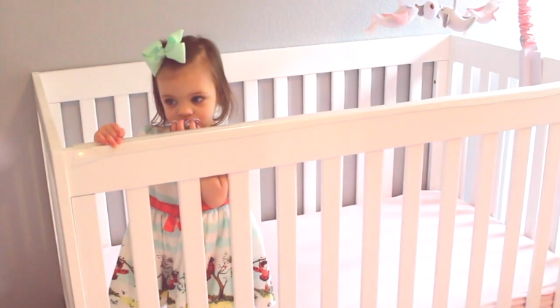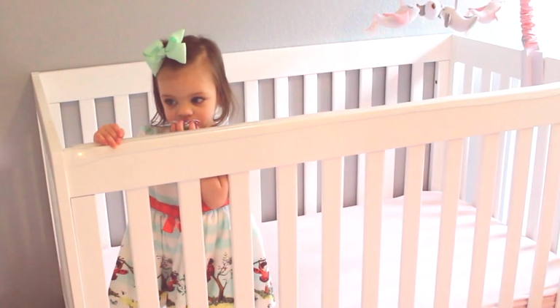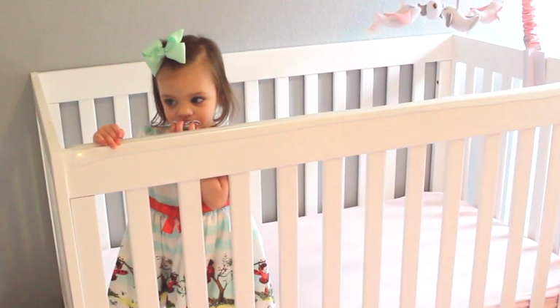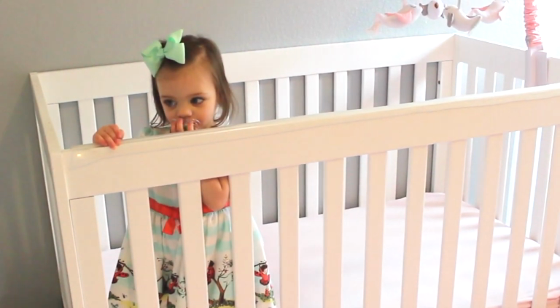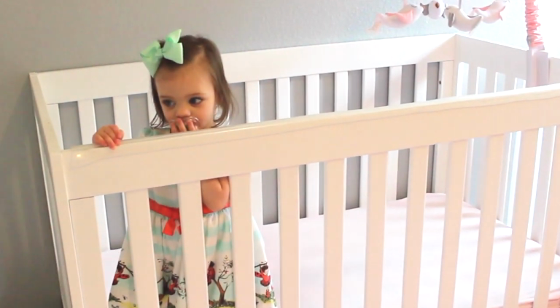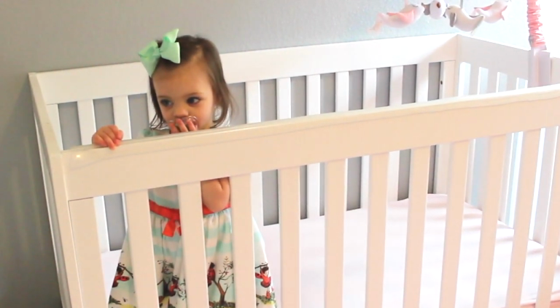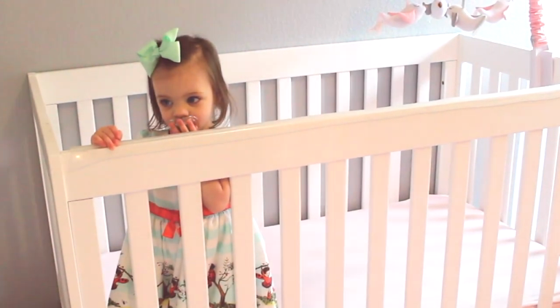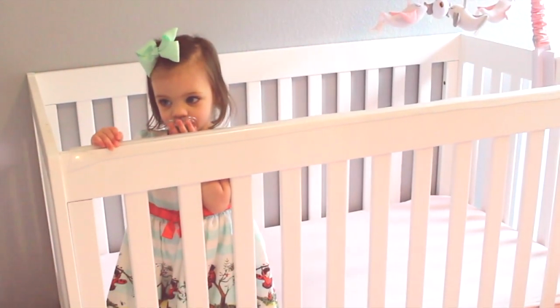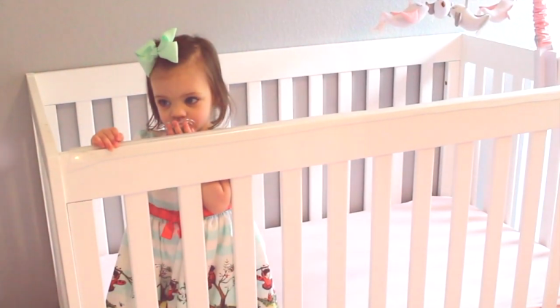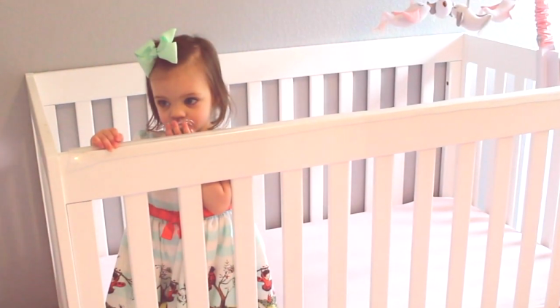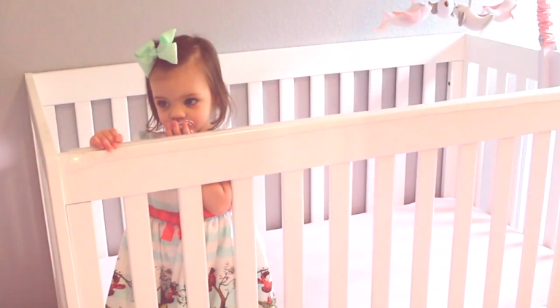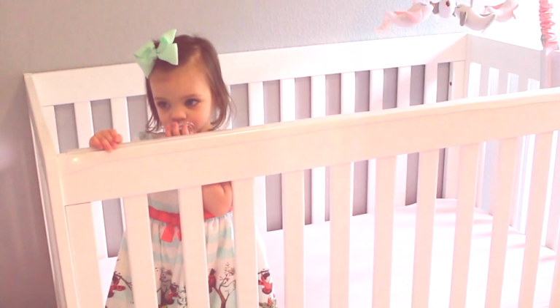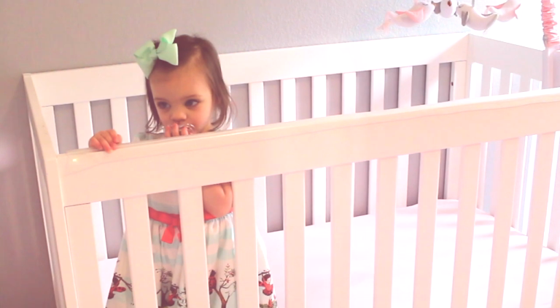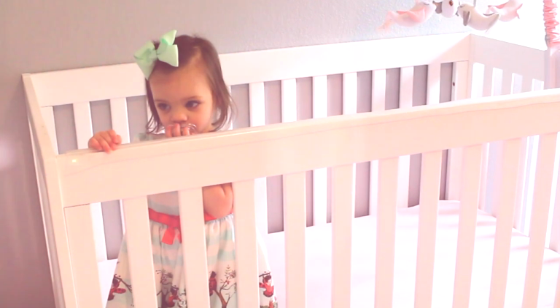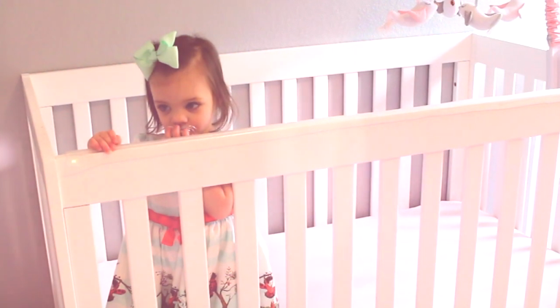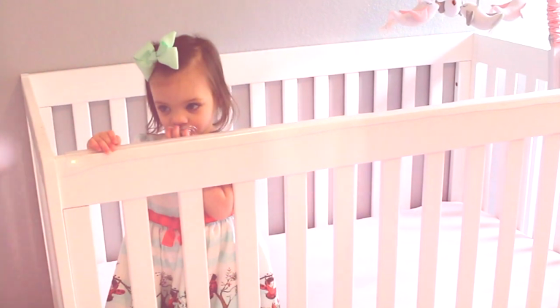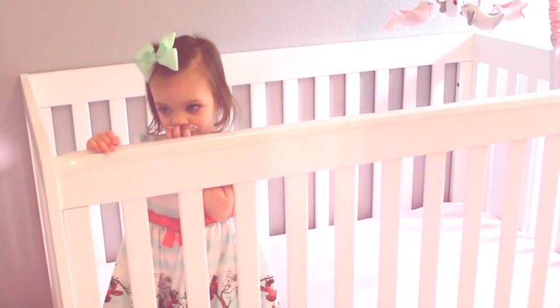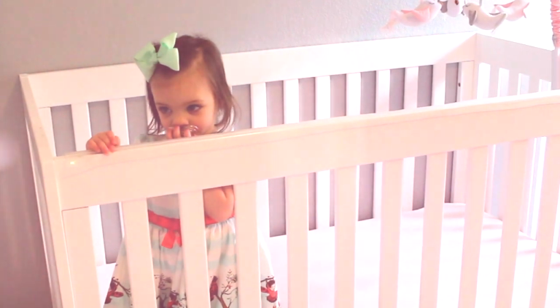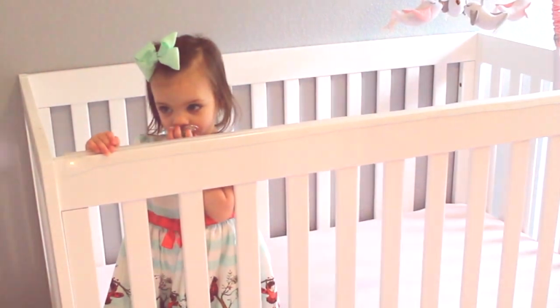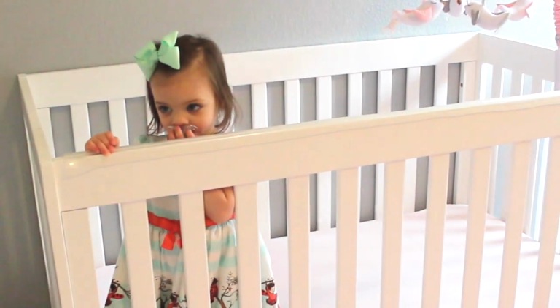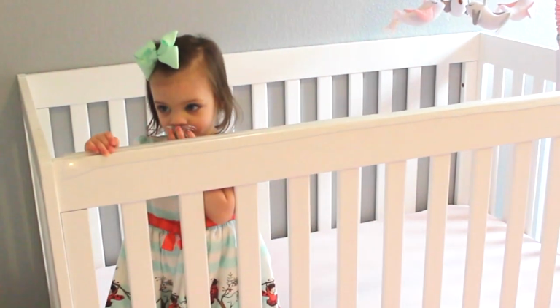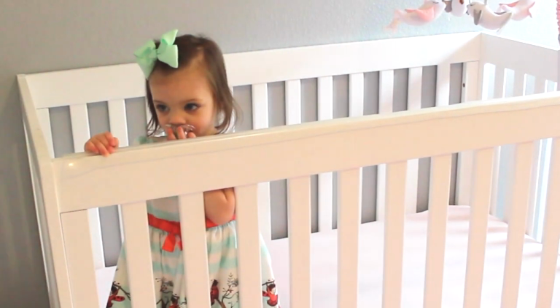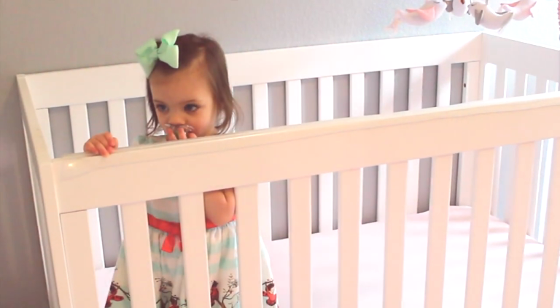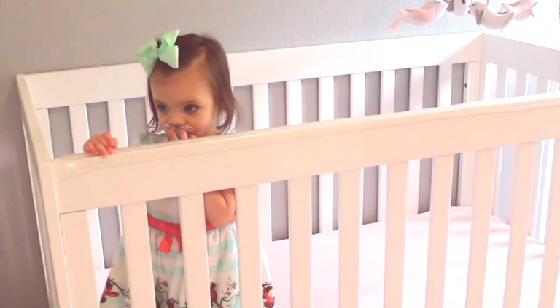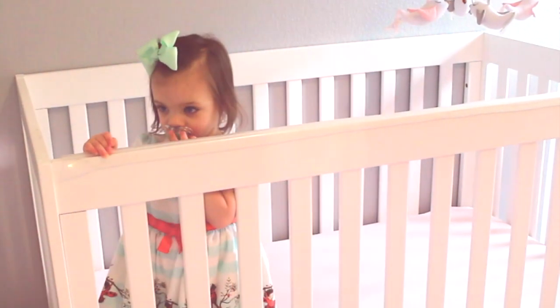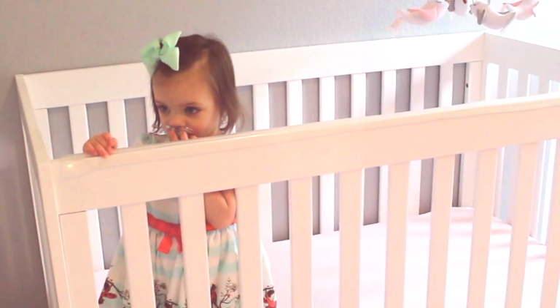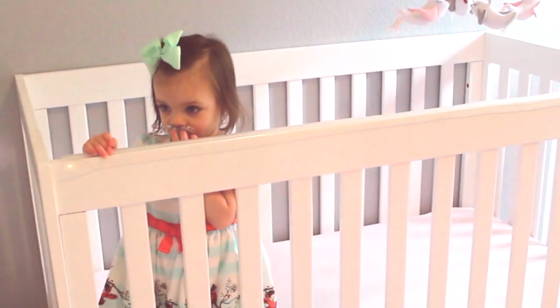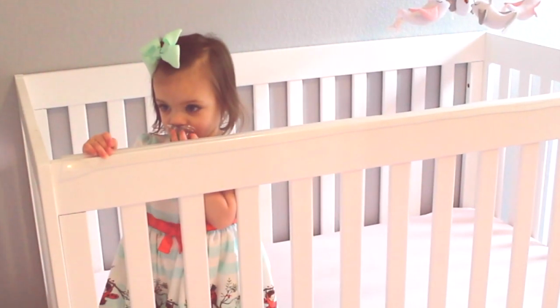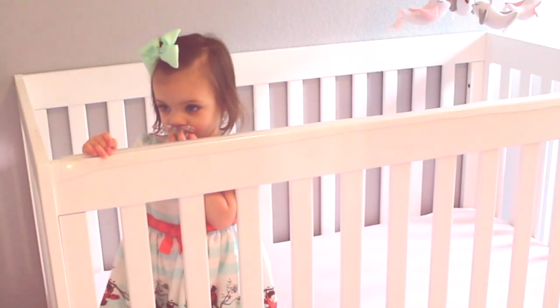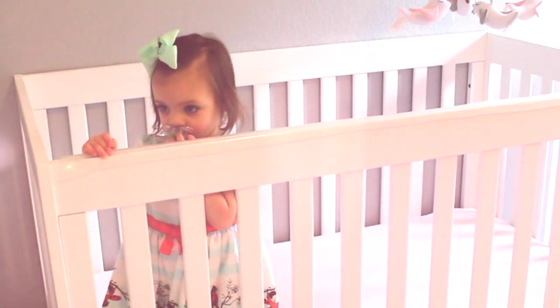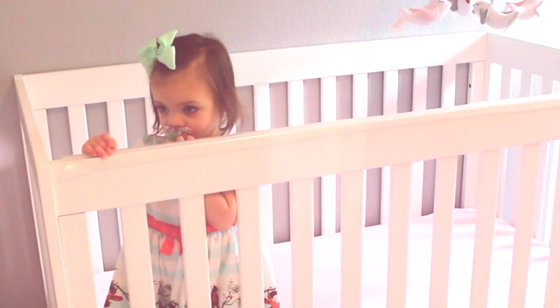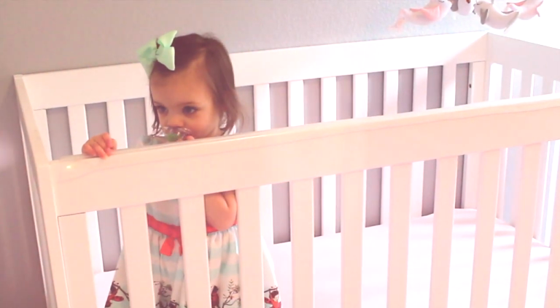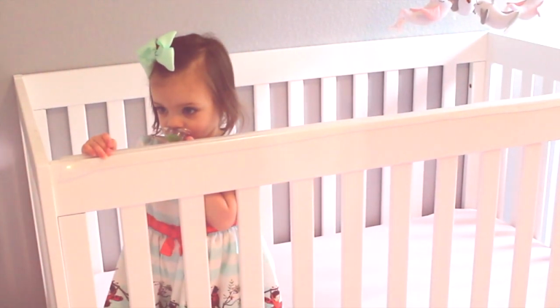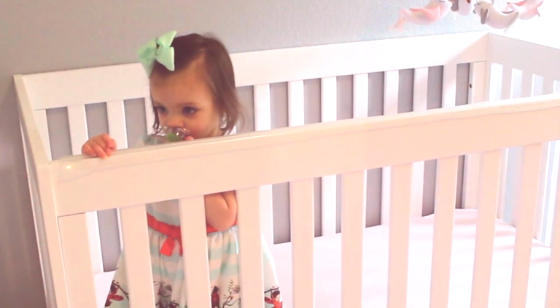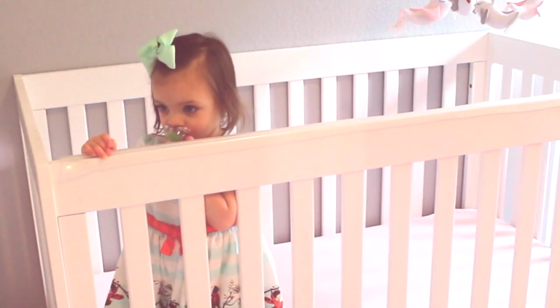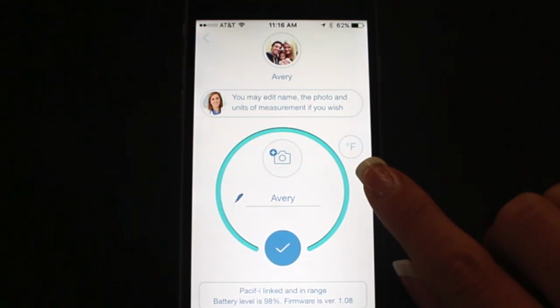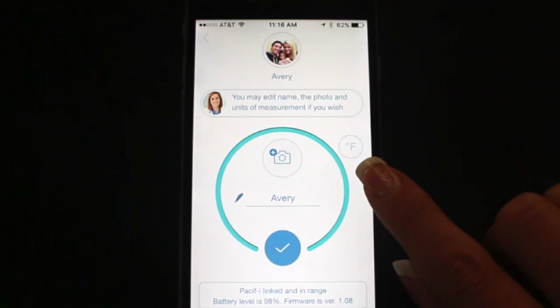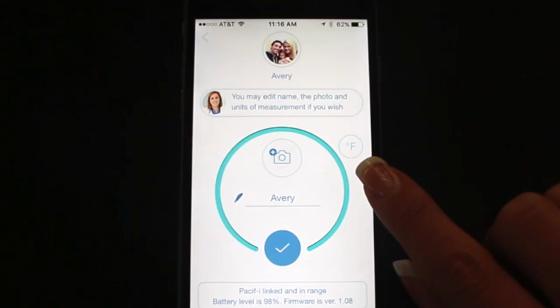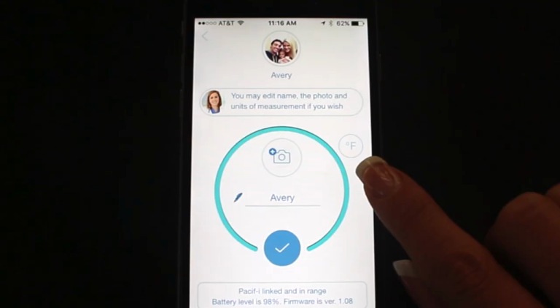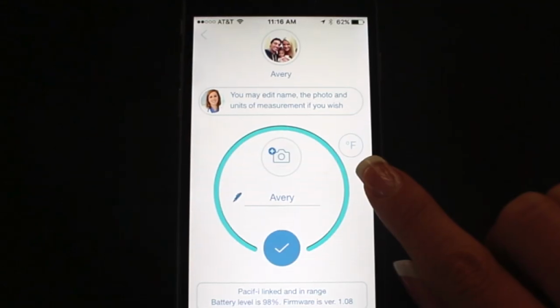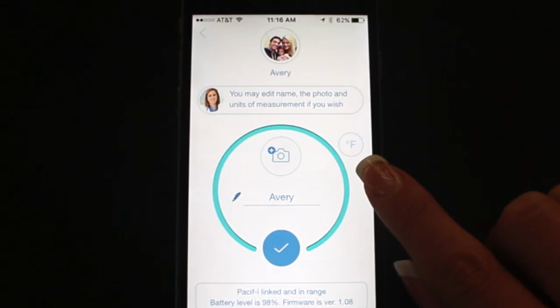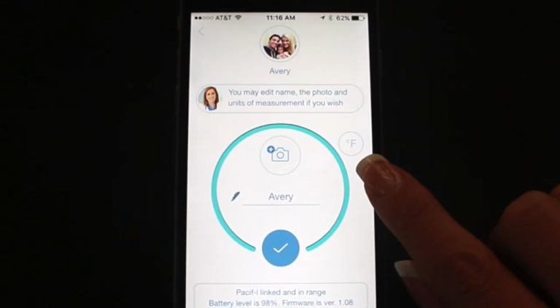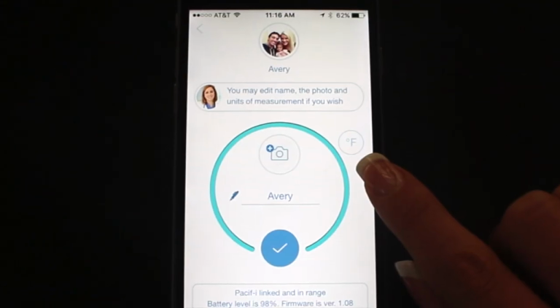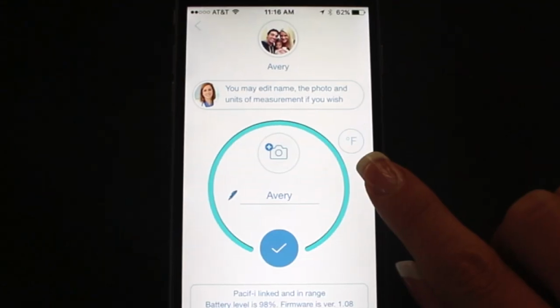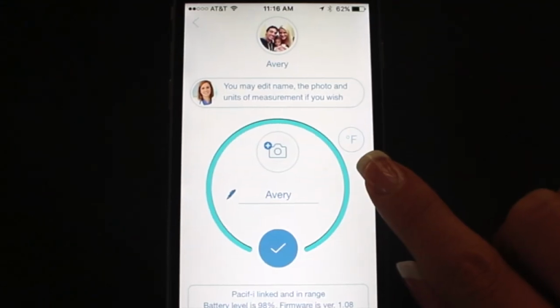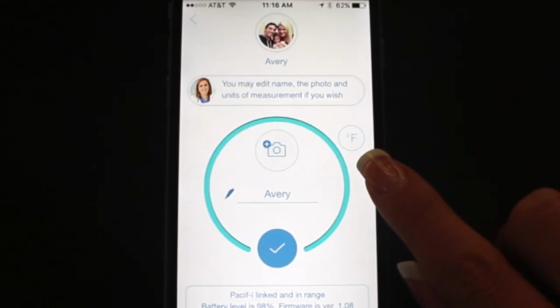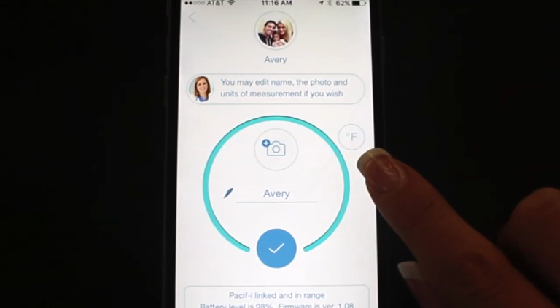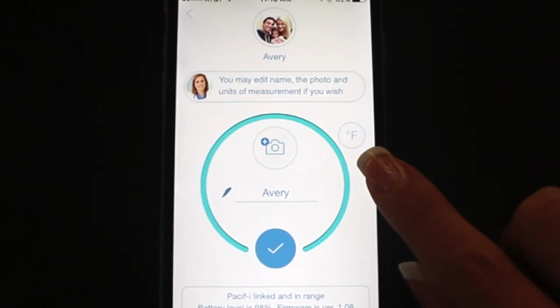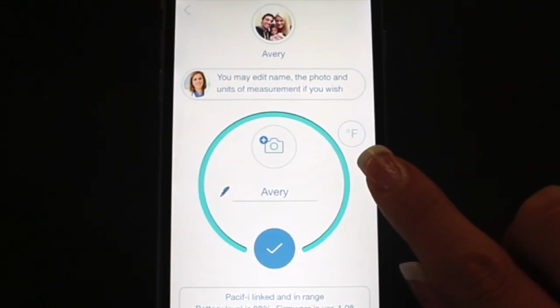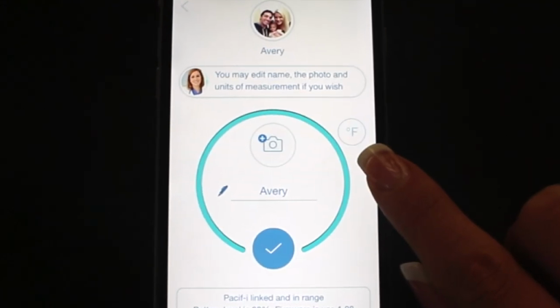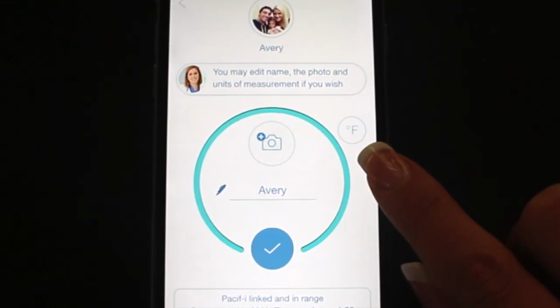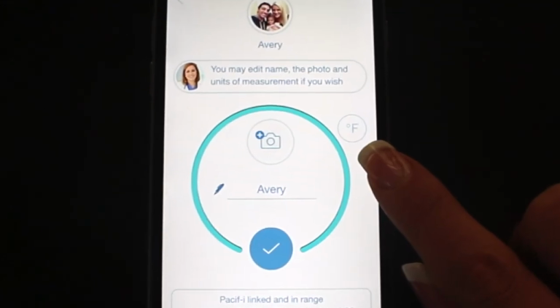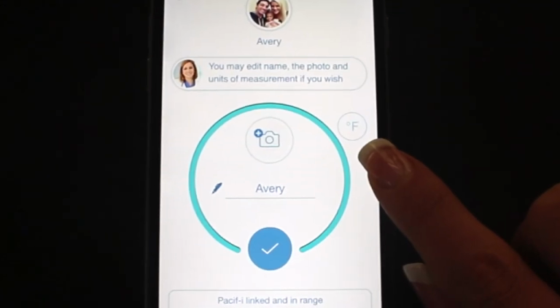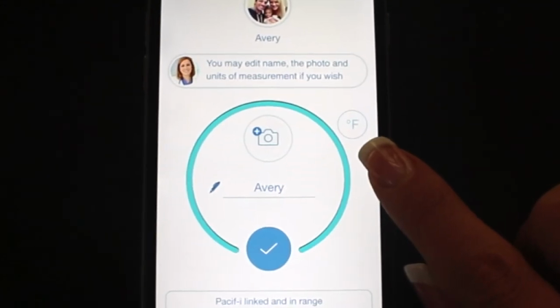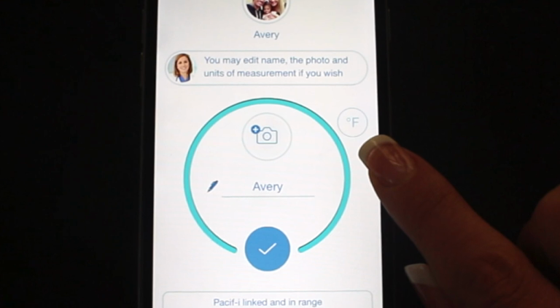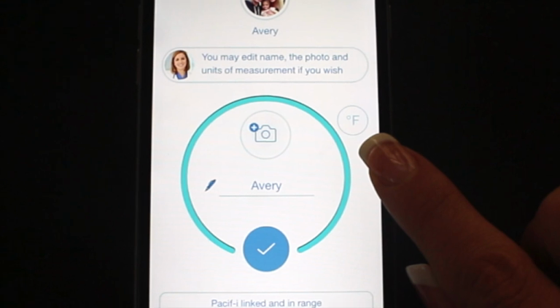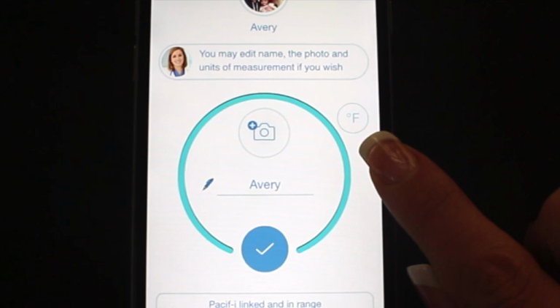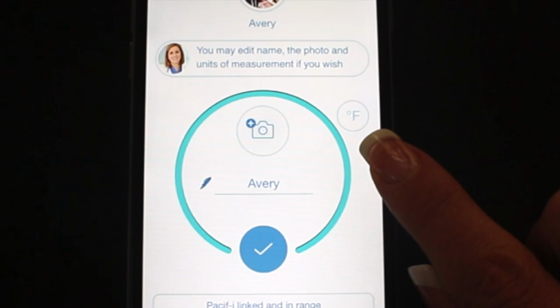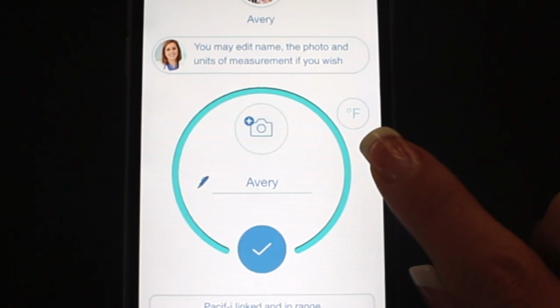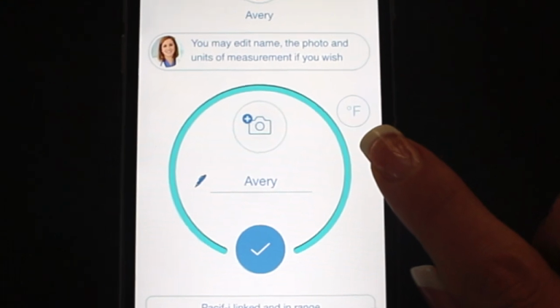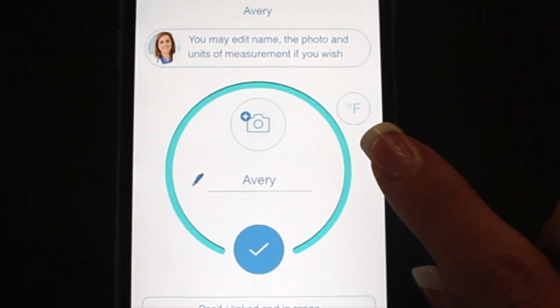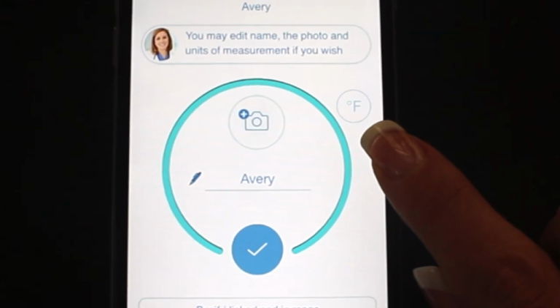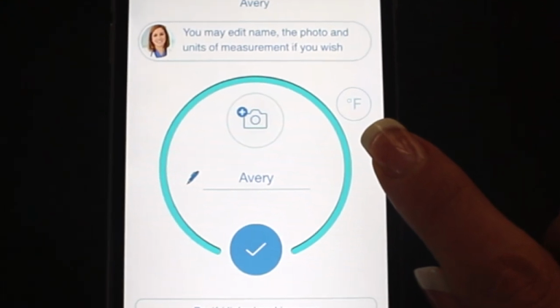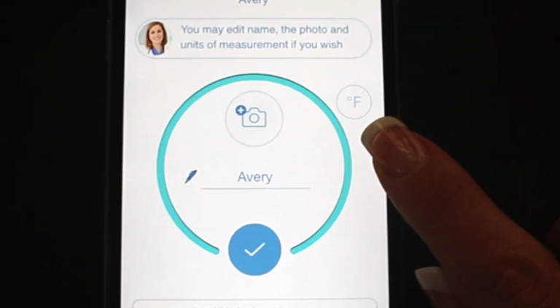Pacify does read temperatures in Celsius automatically, so you do have to change it to Fahrenheit if that's how you want the temperature read.